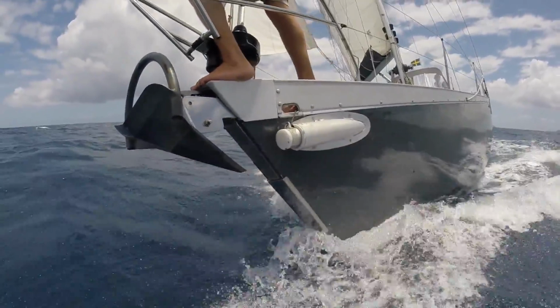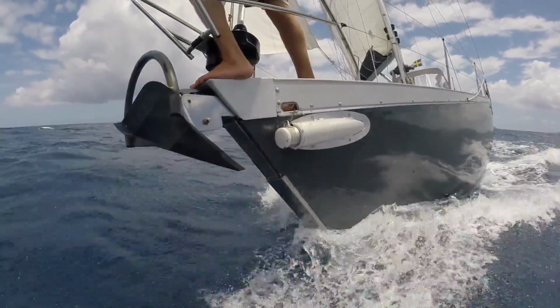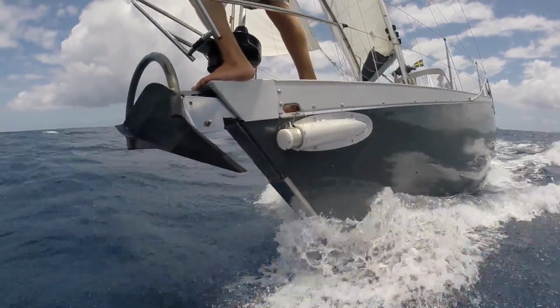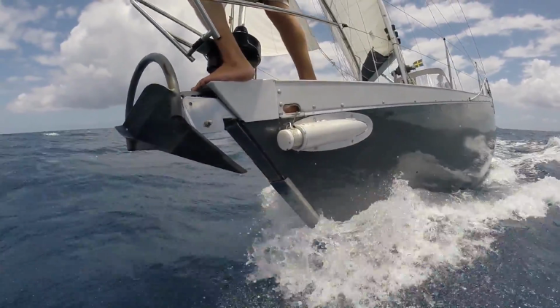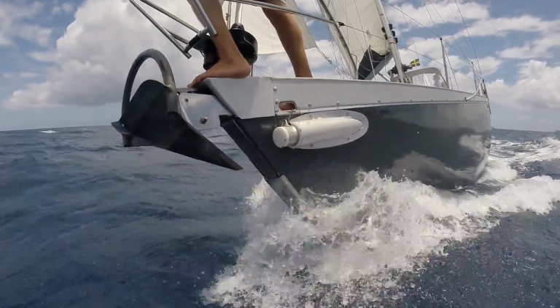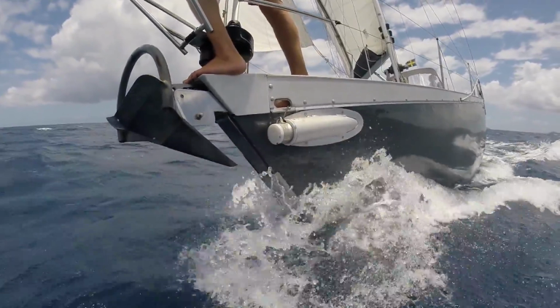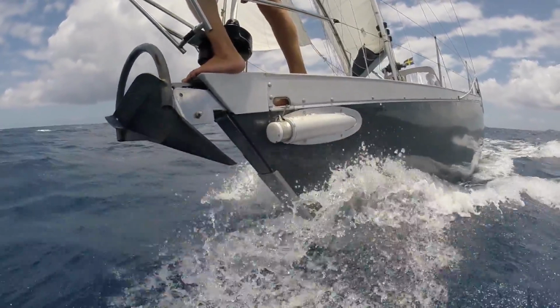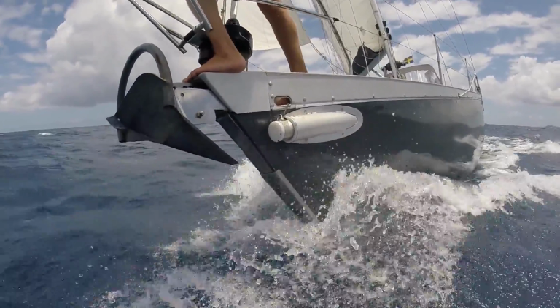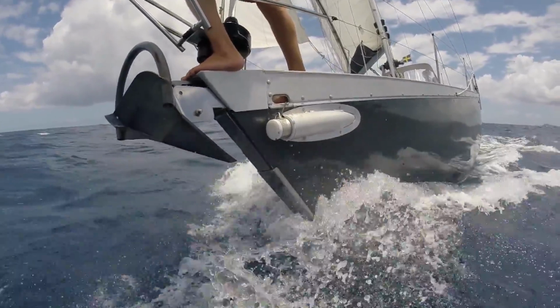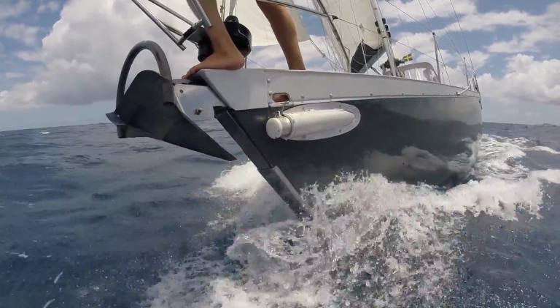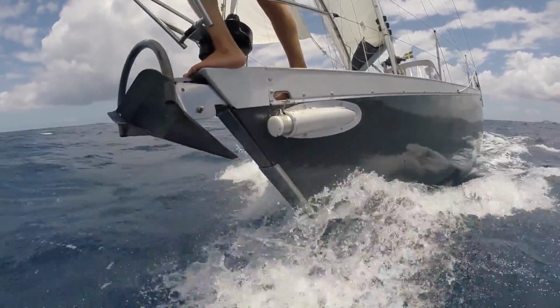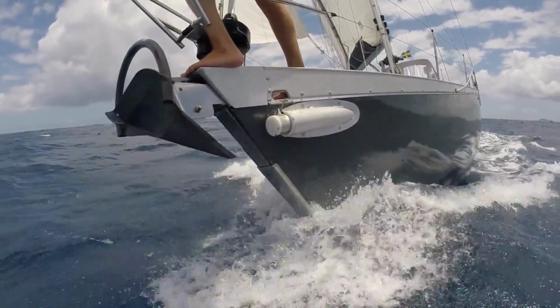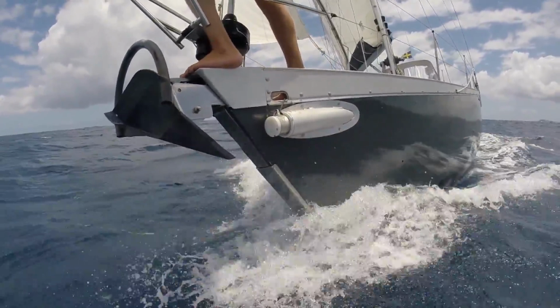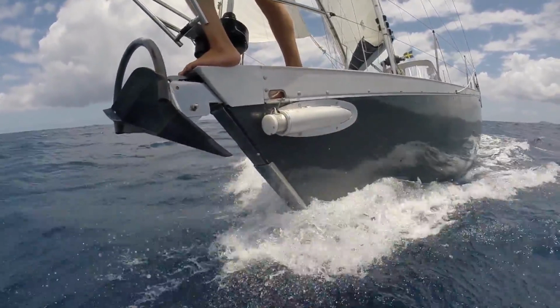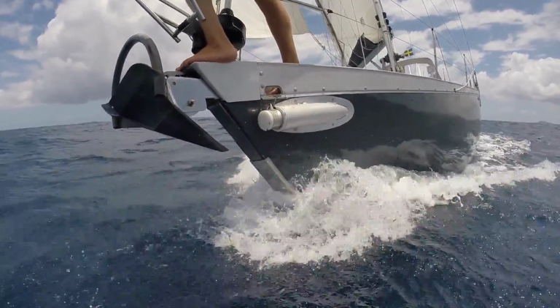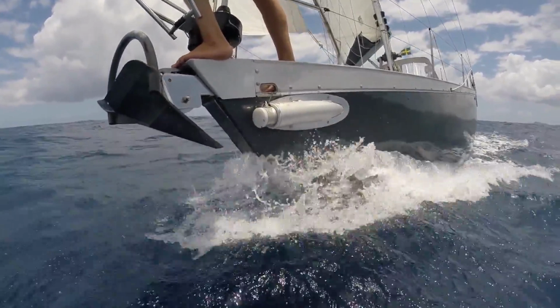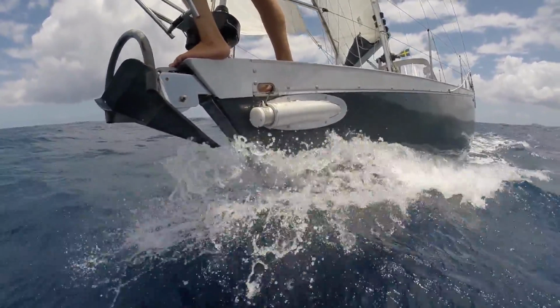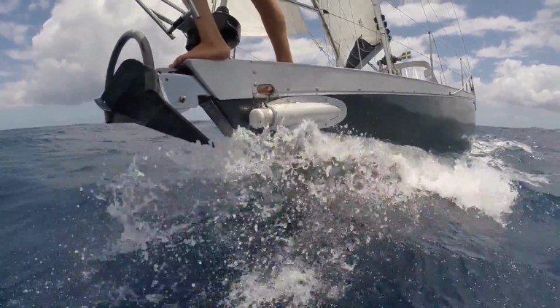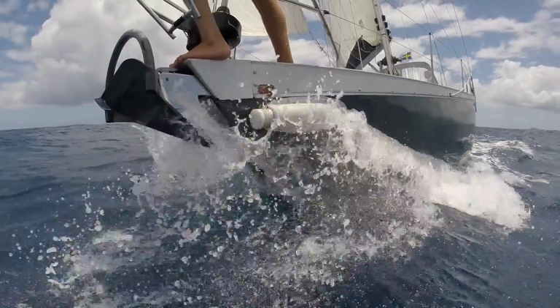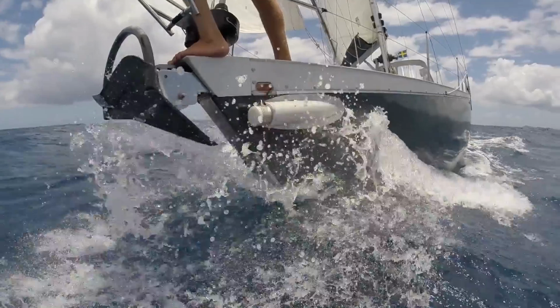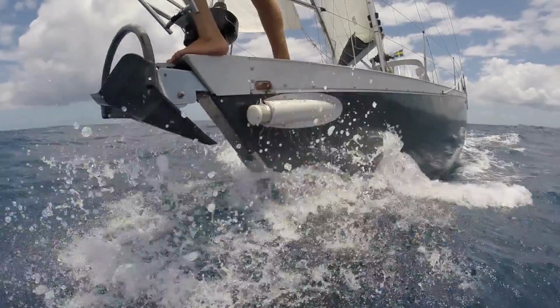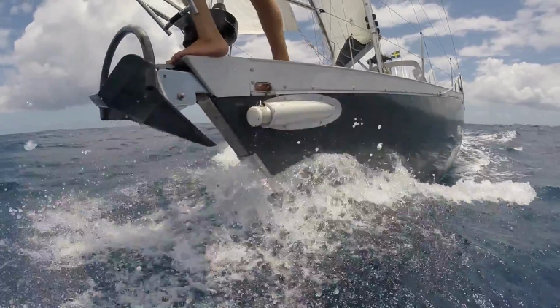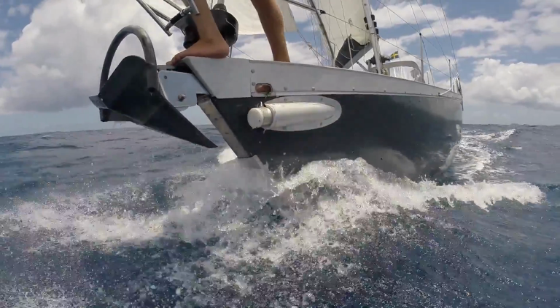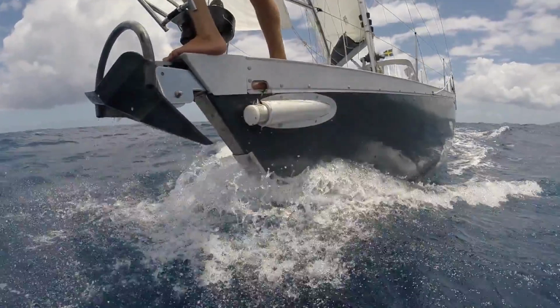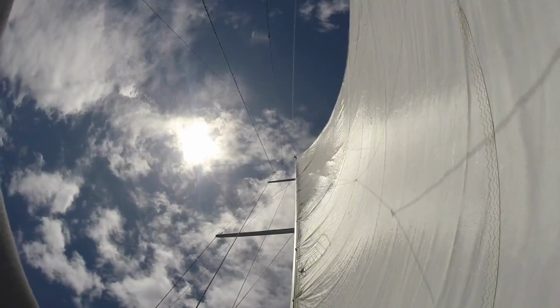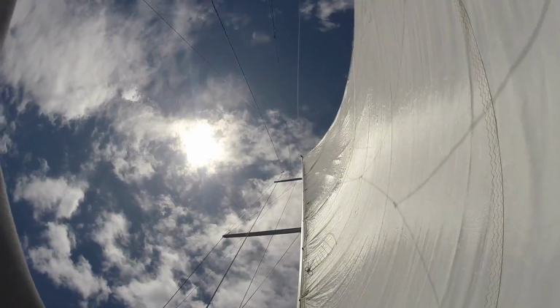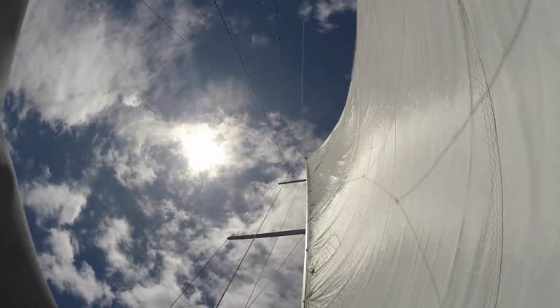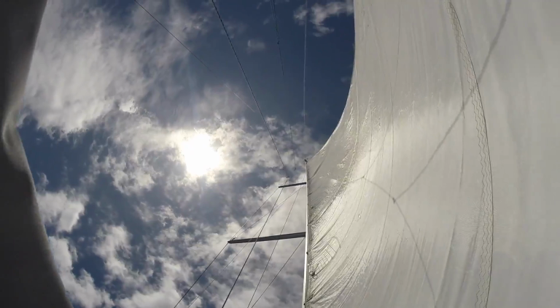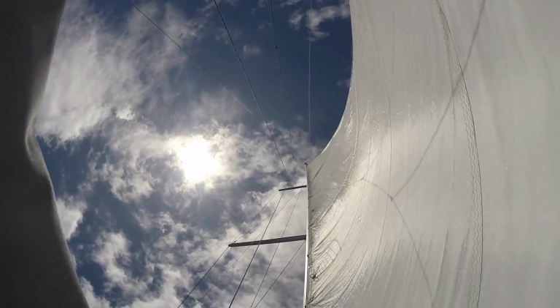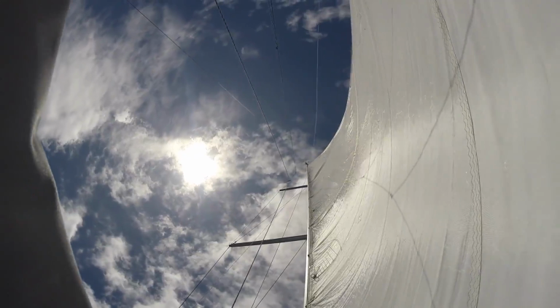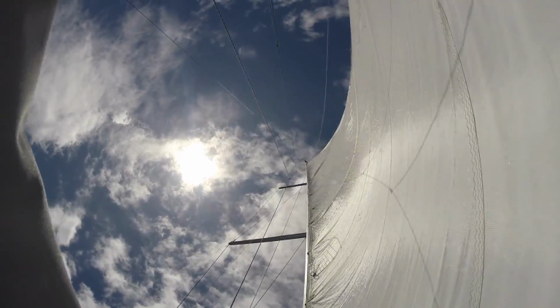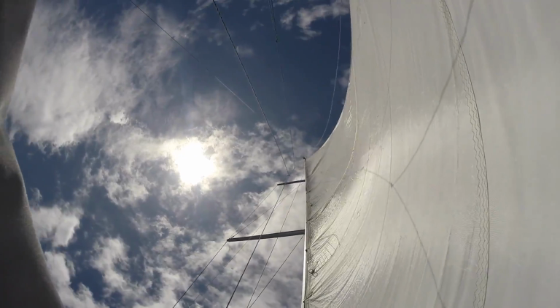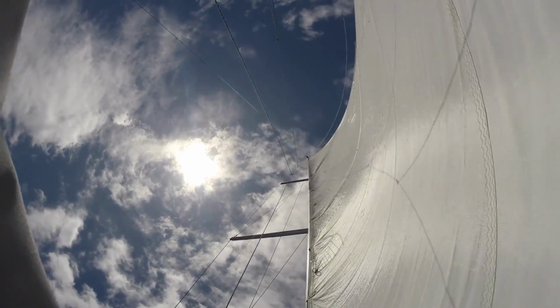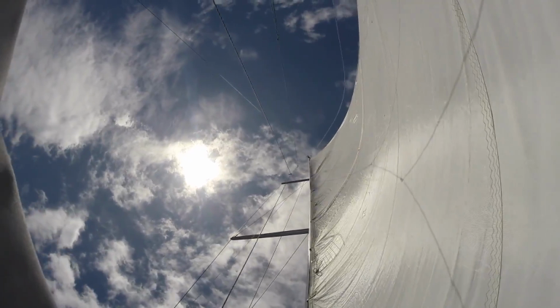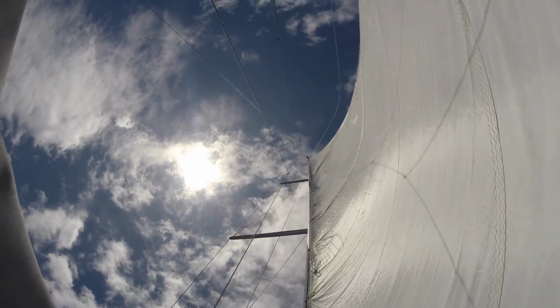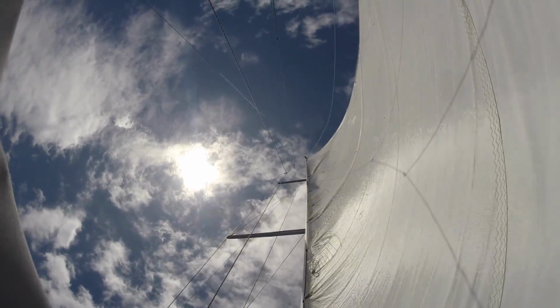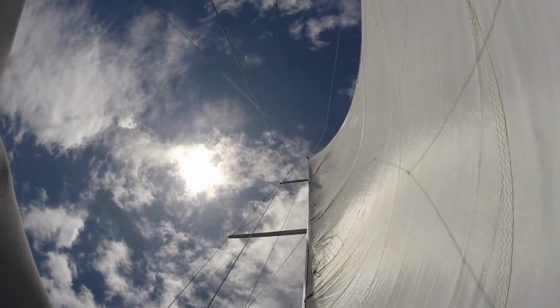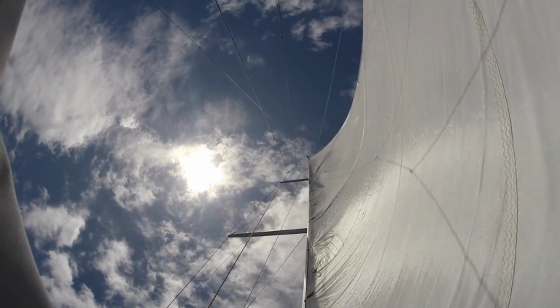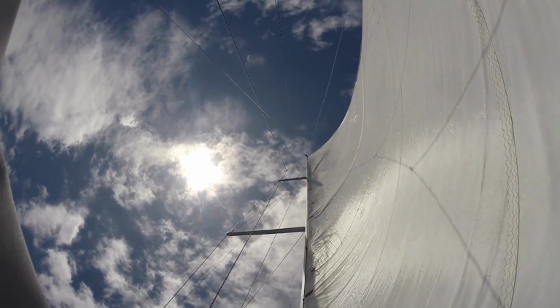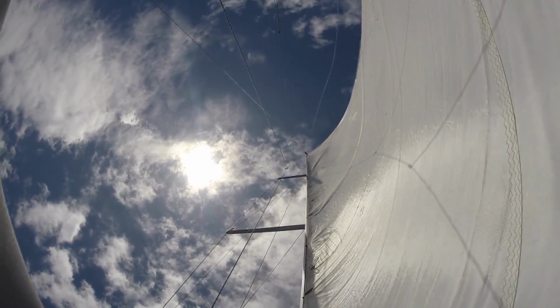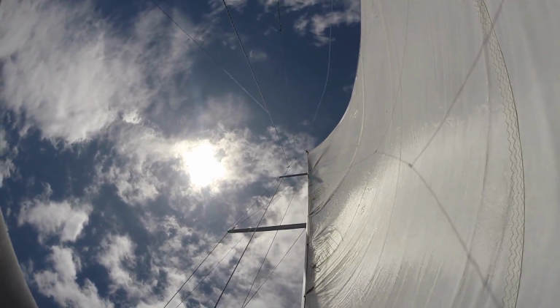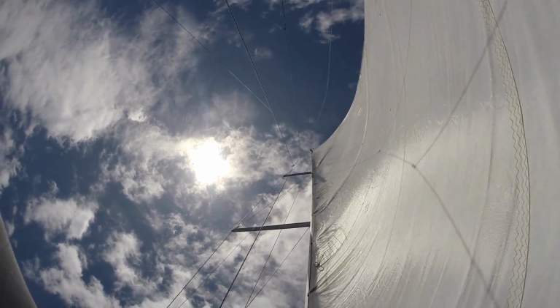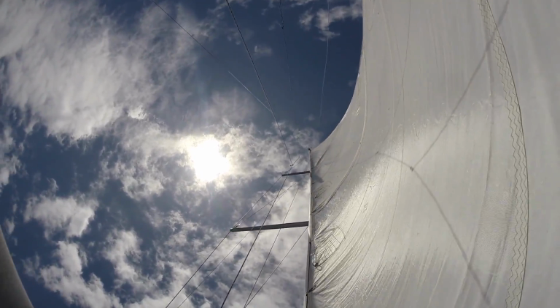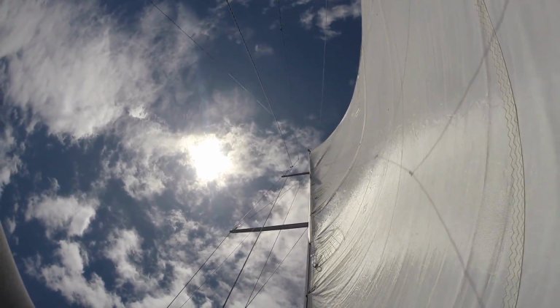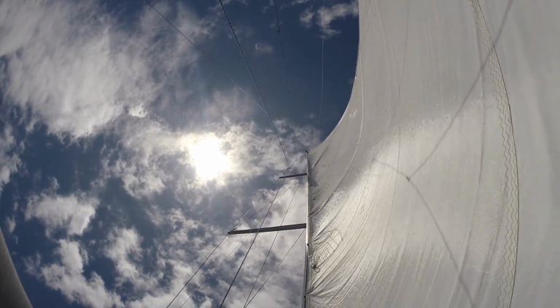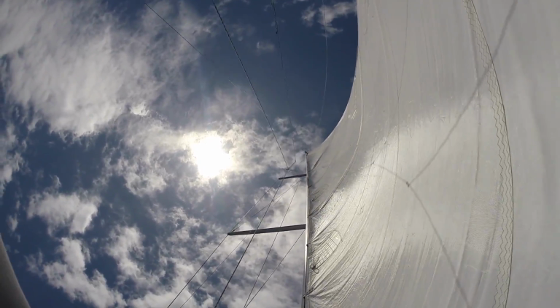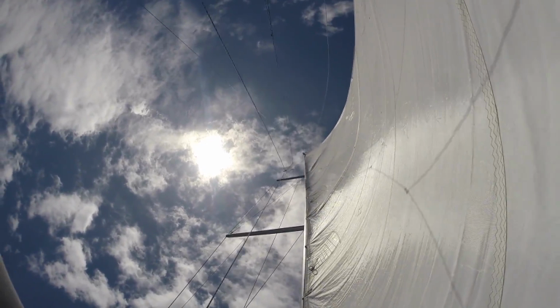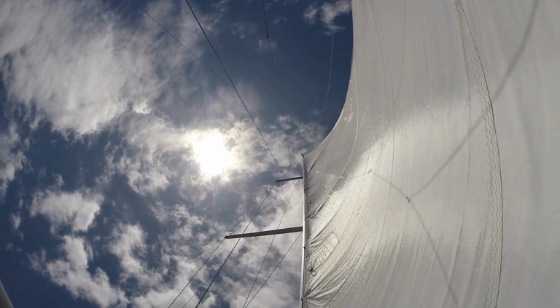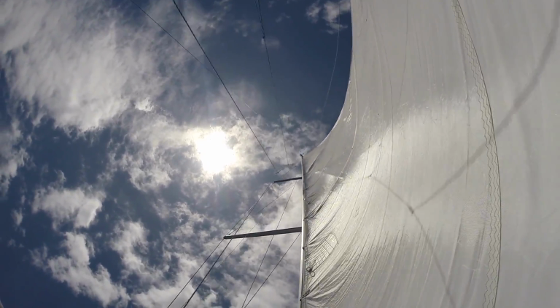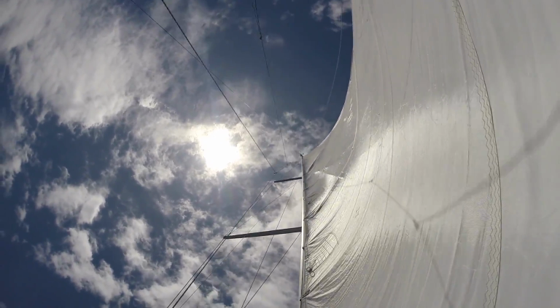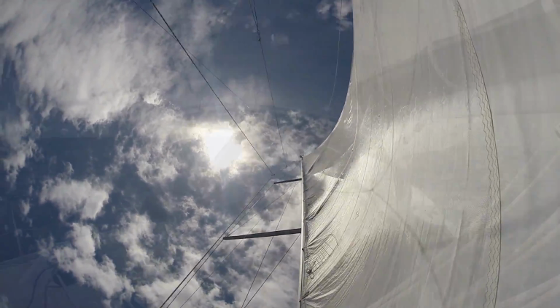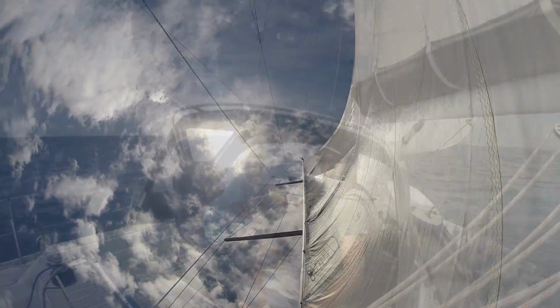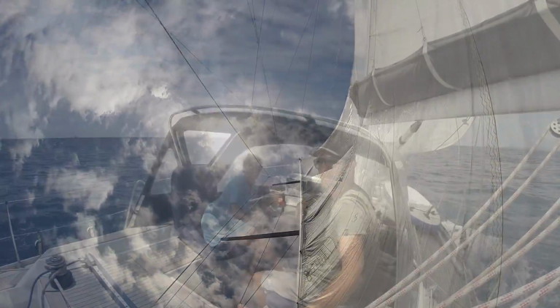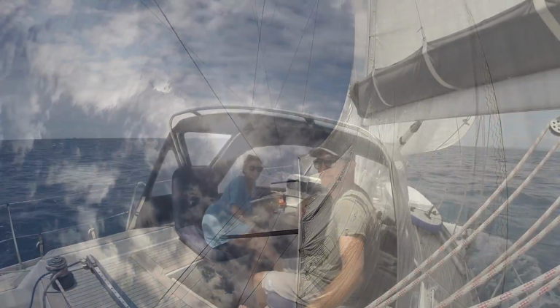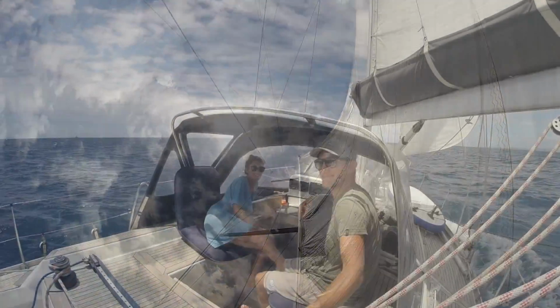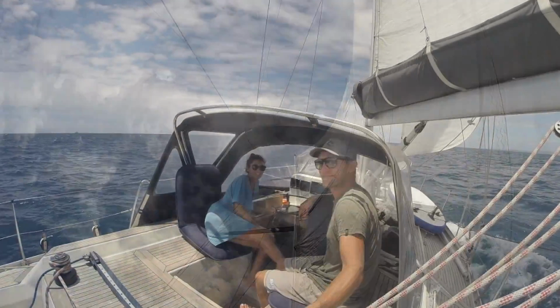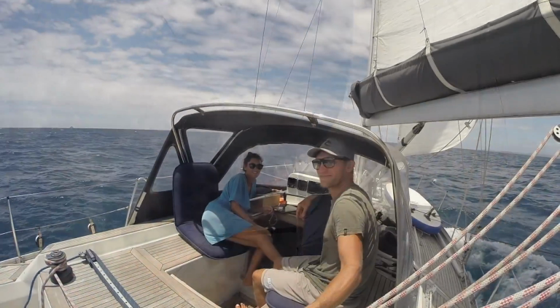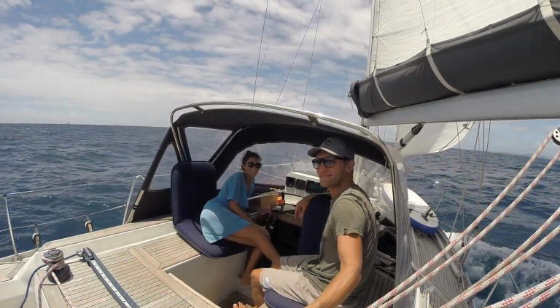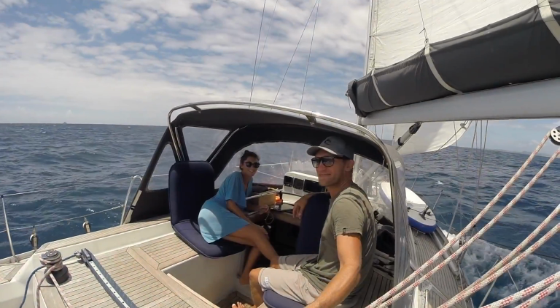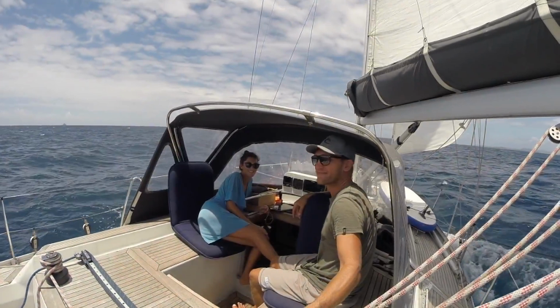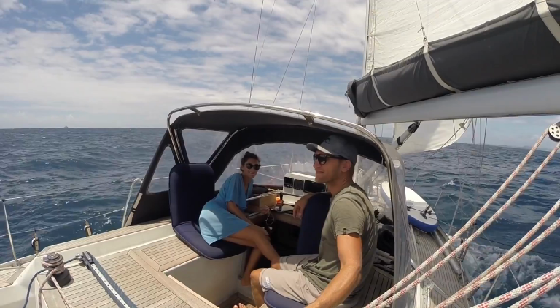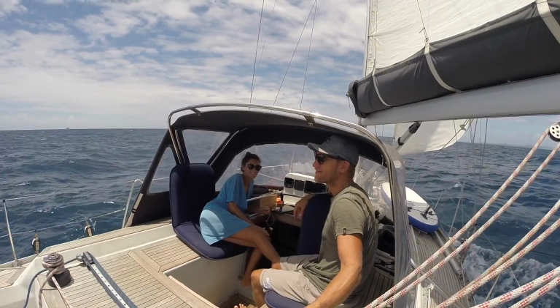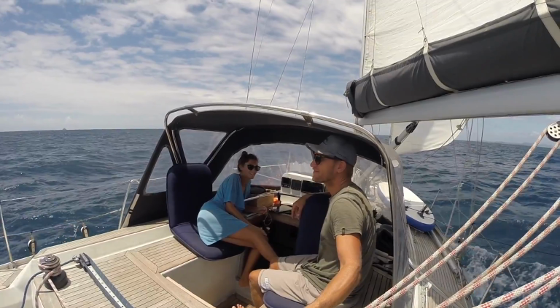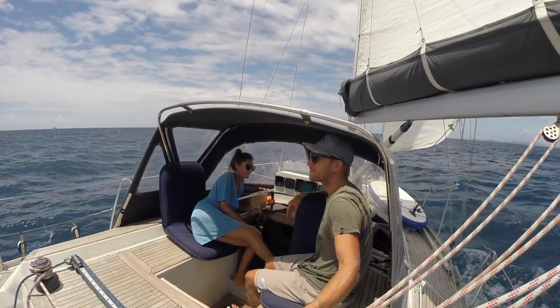As we left St. Thomas behind, the wind shifted a bit towards the south-east, which gave us a nice broad reach to Culebra.